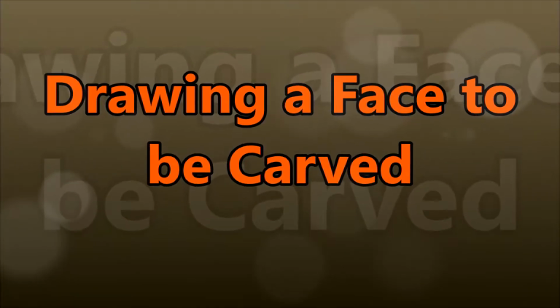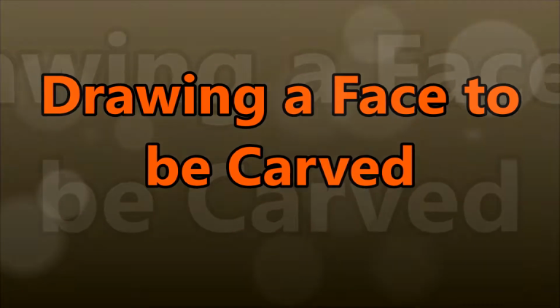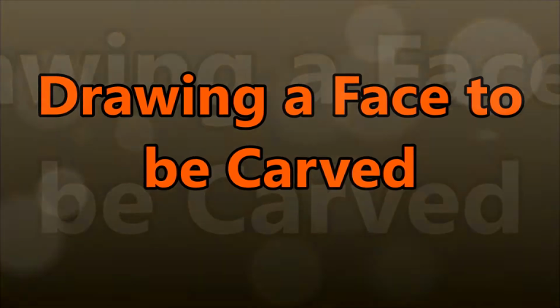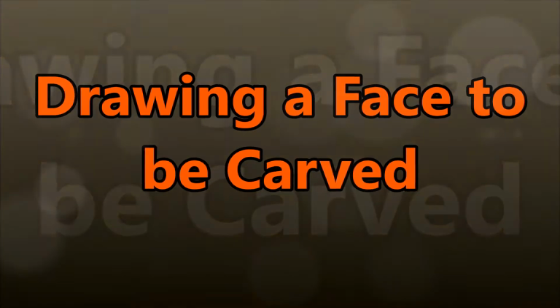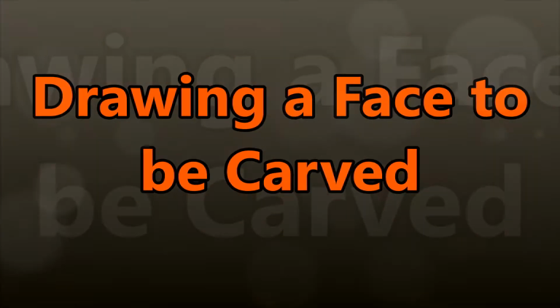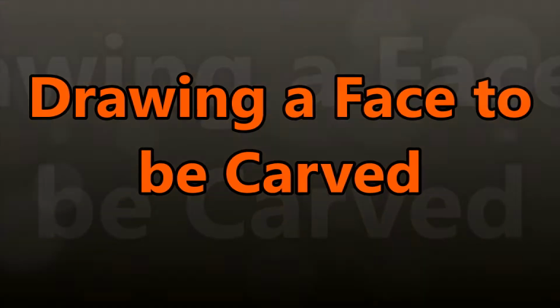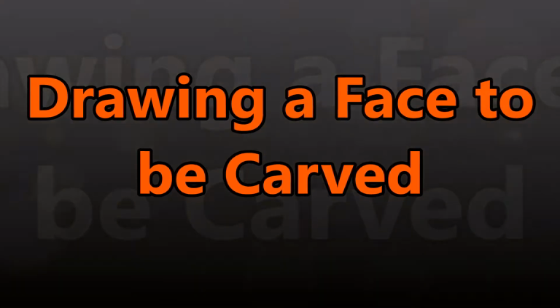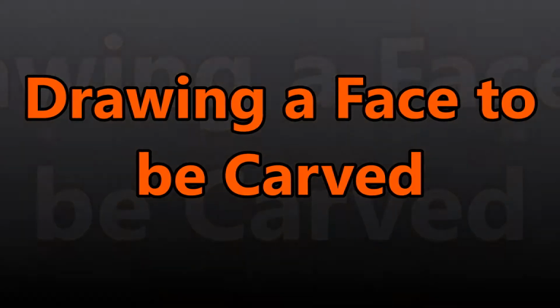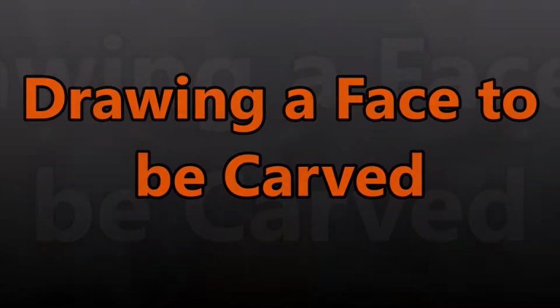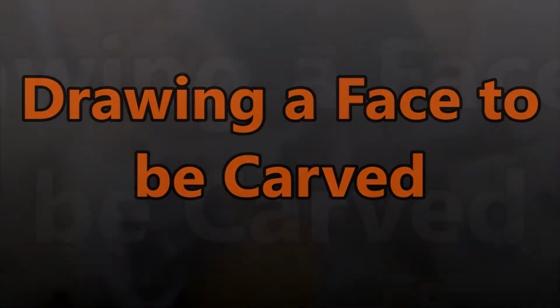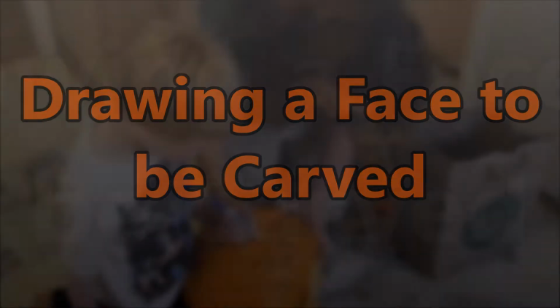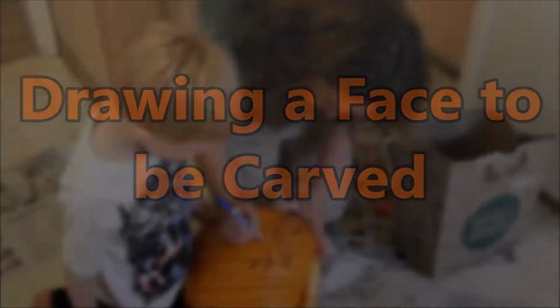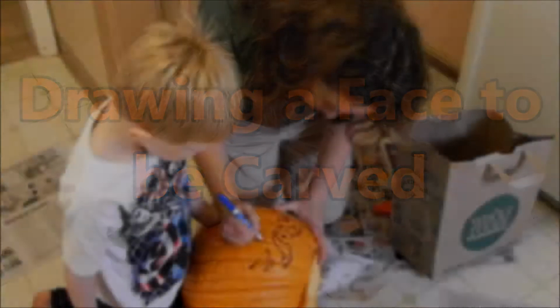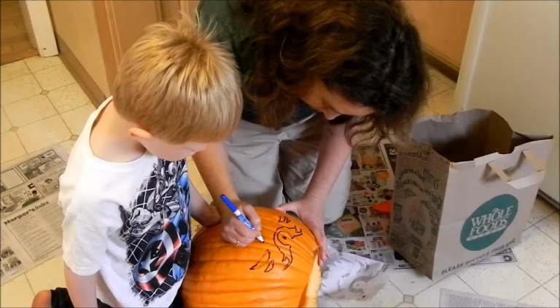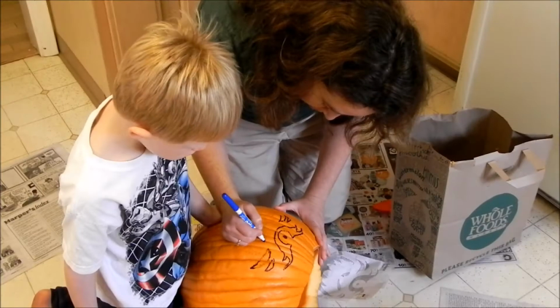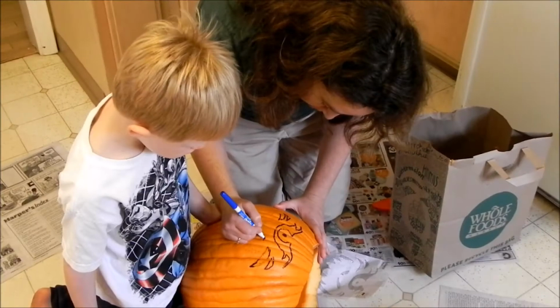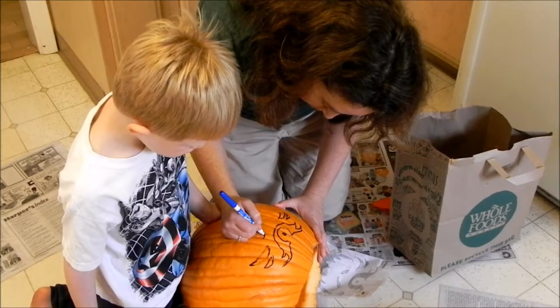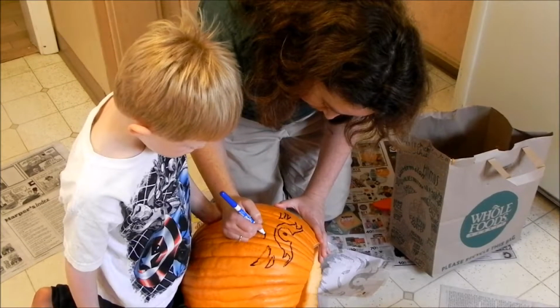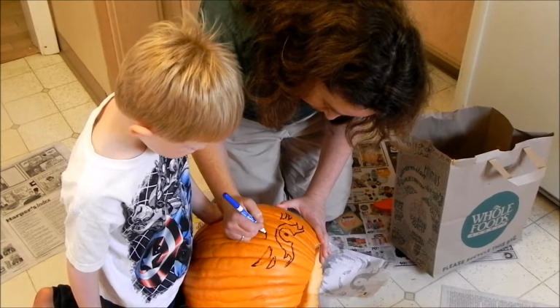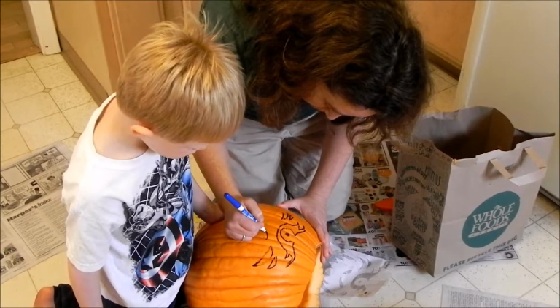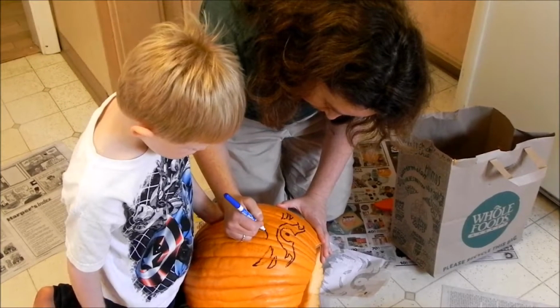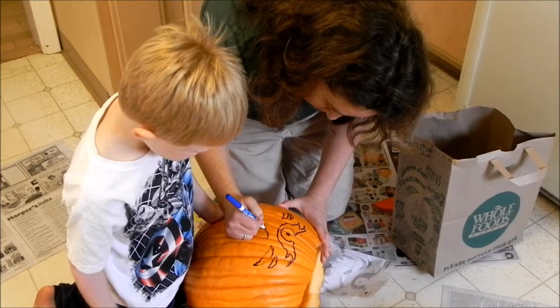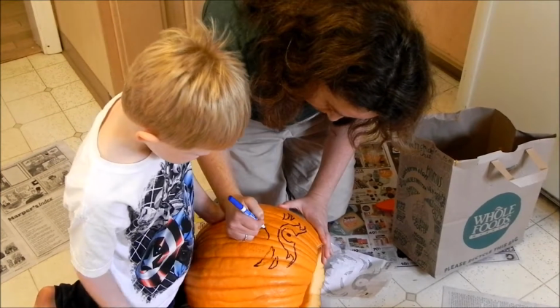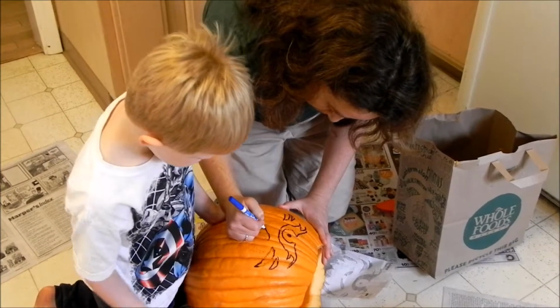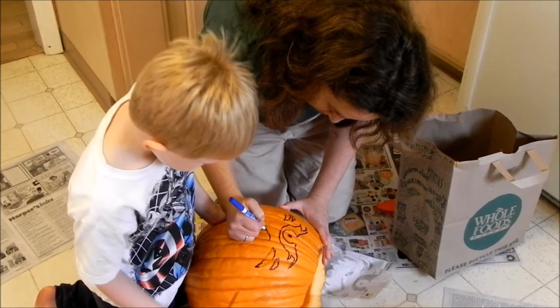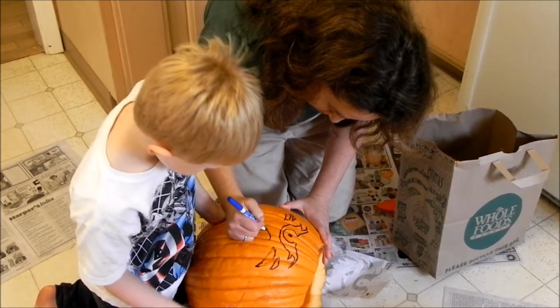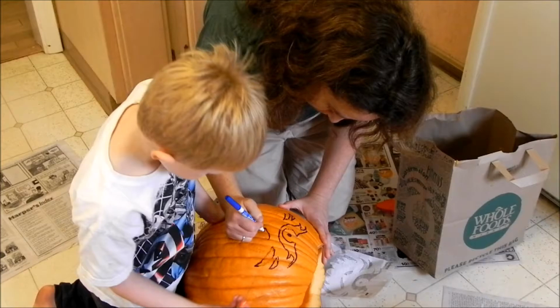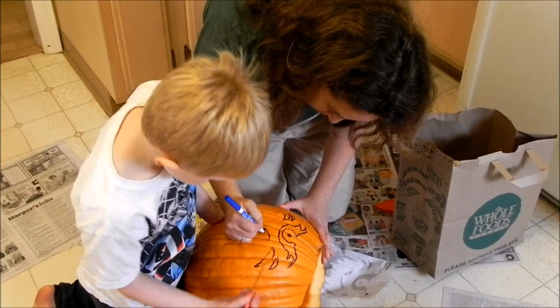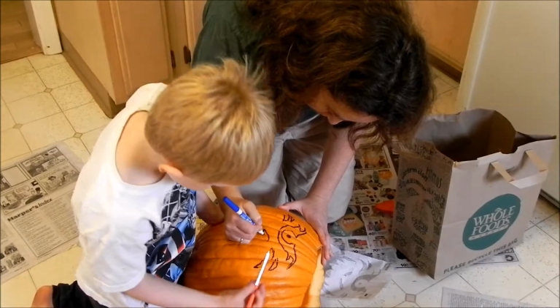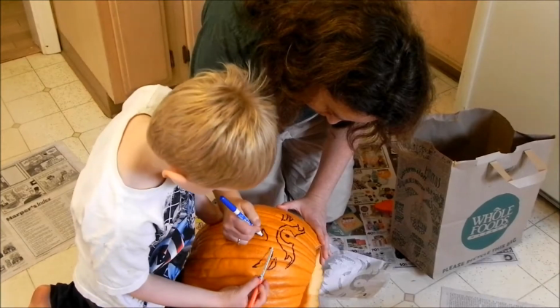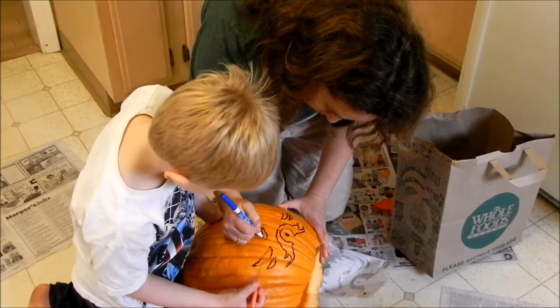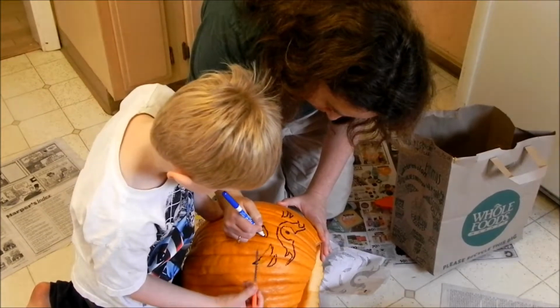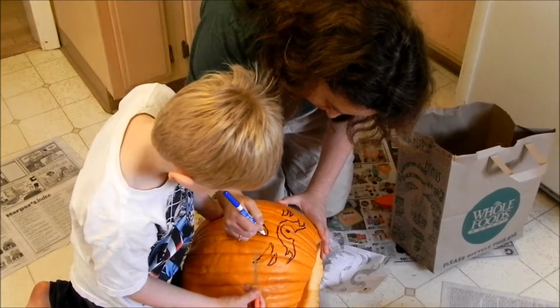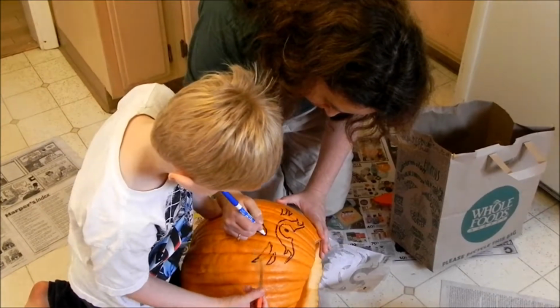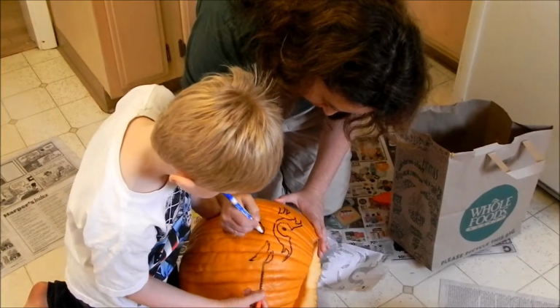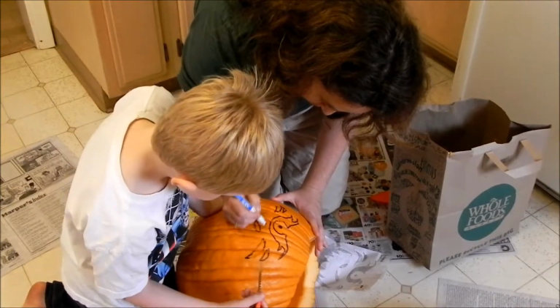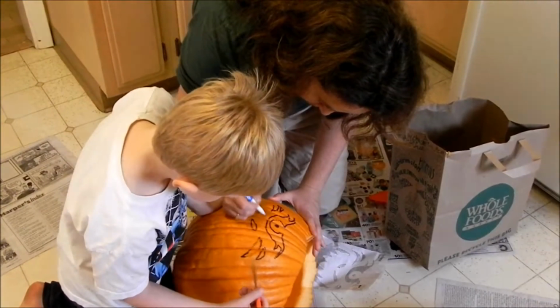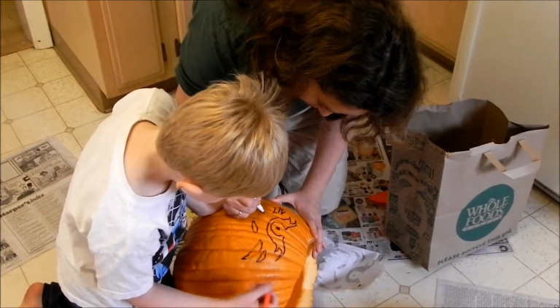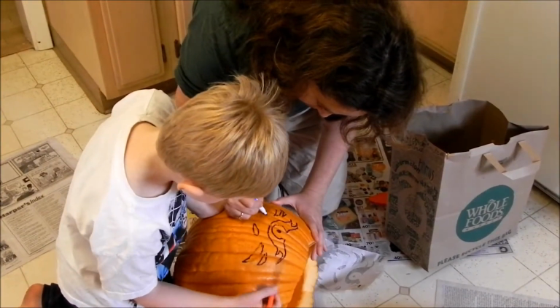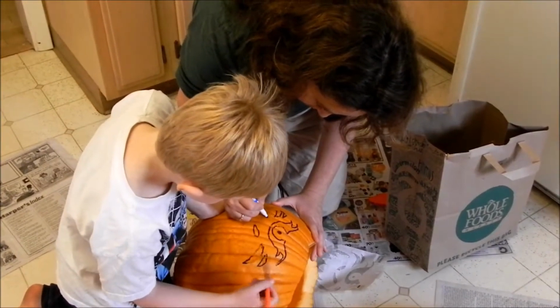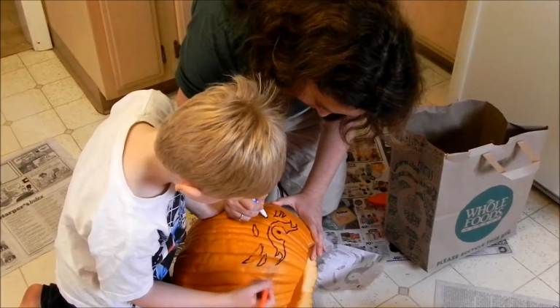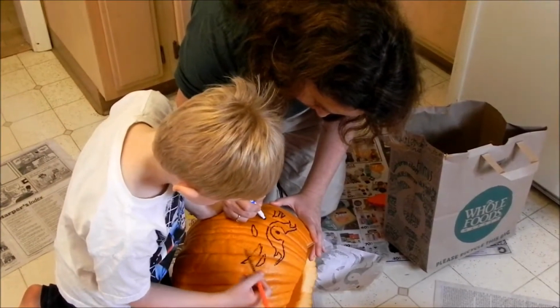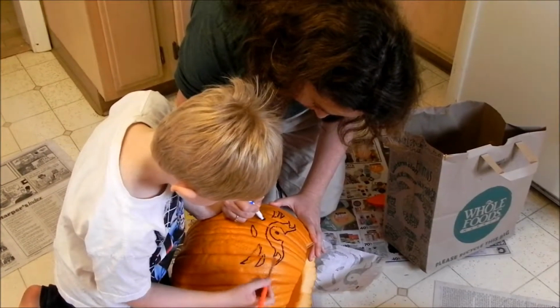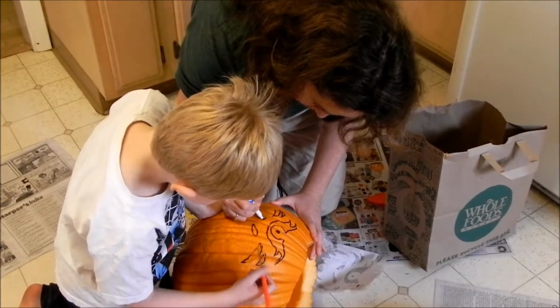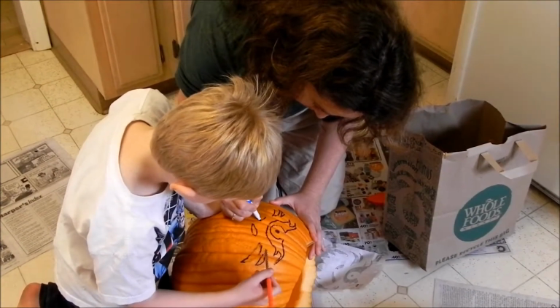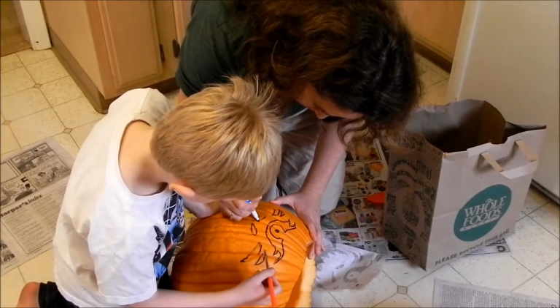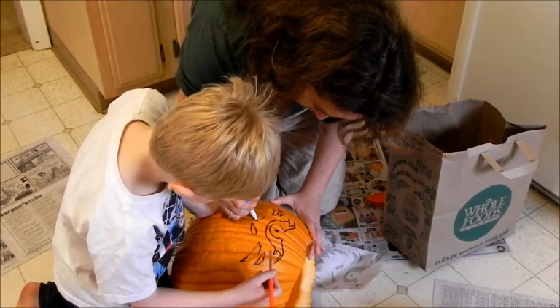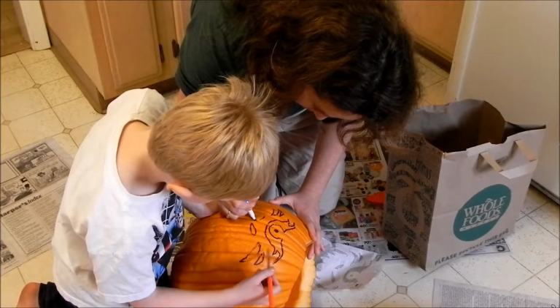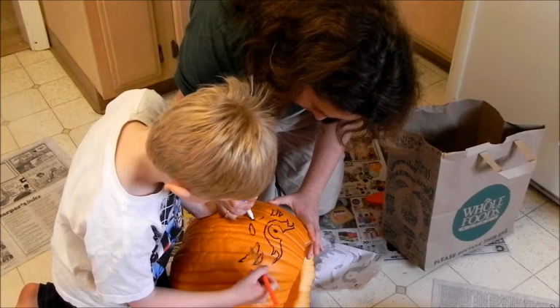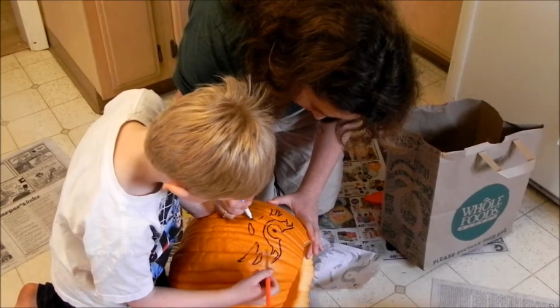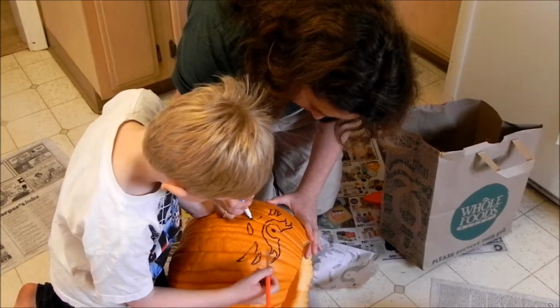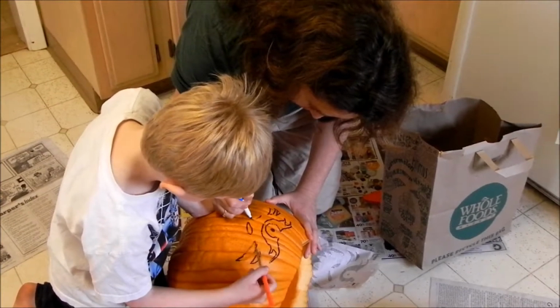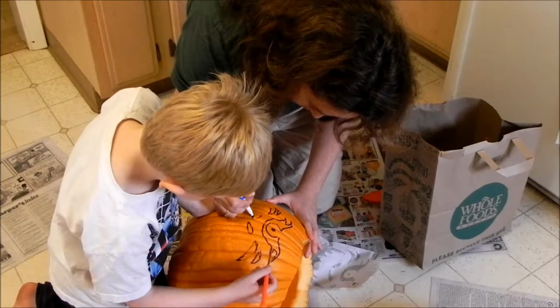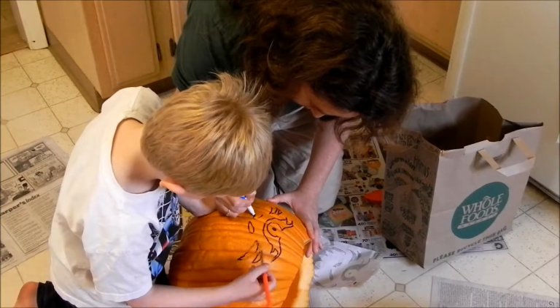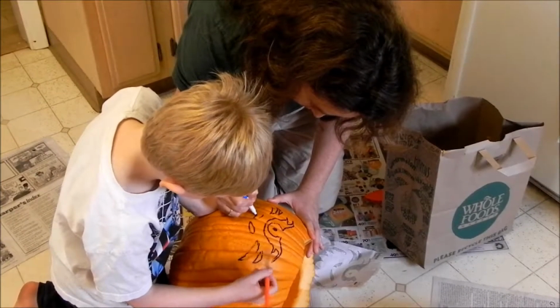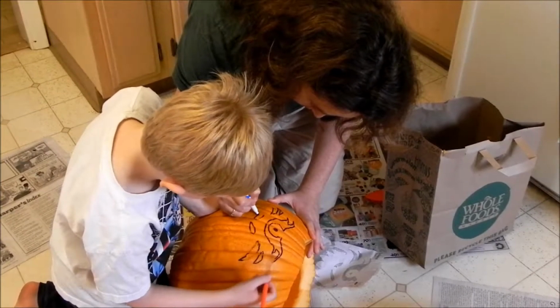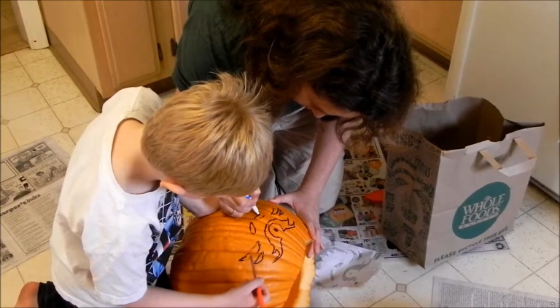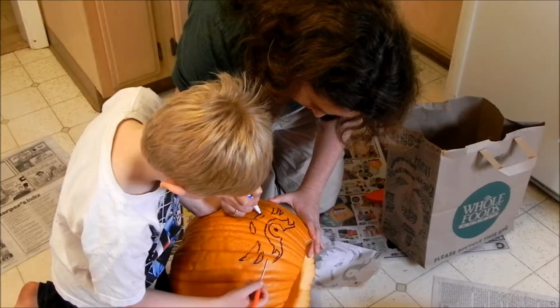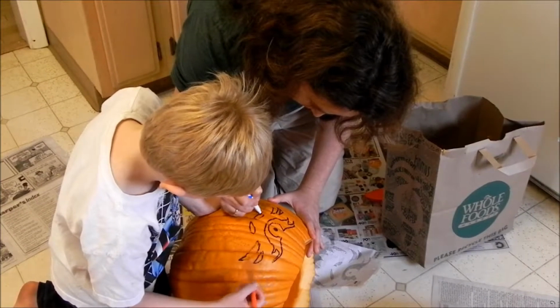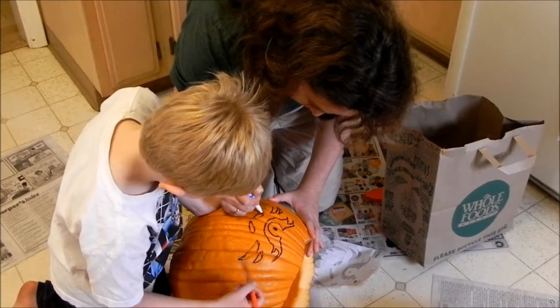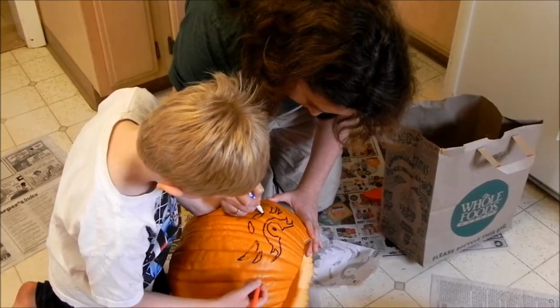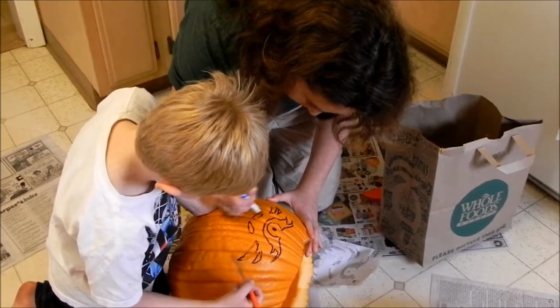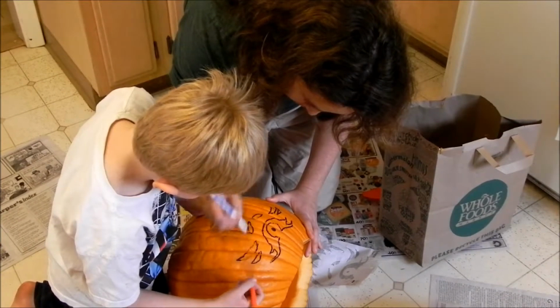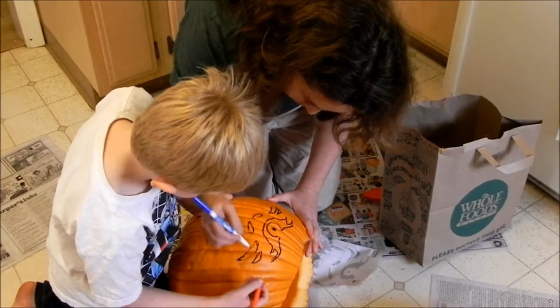There you go. Good job. That's a big help. Thank you, Samson. Can we just start with a little horn?